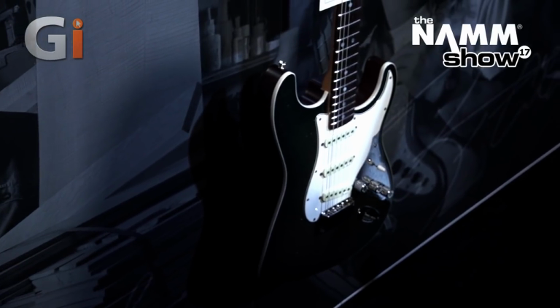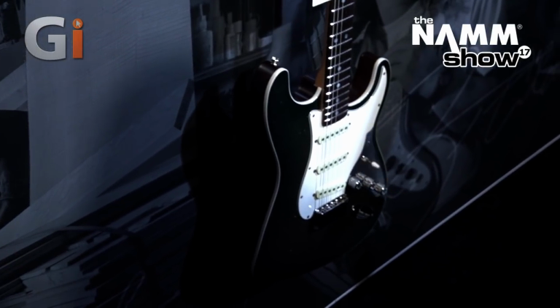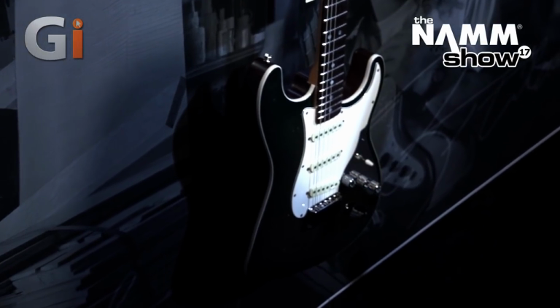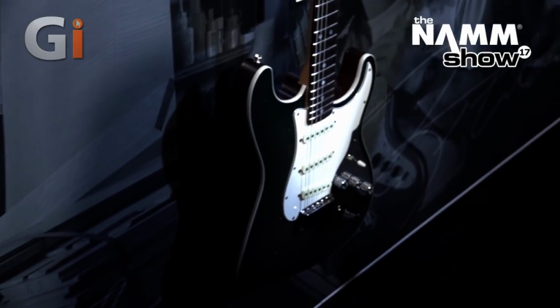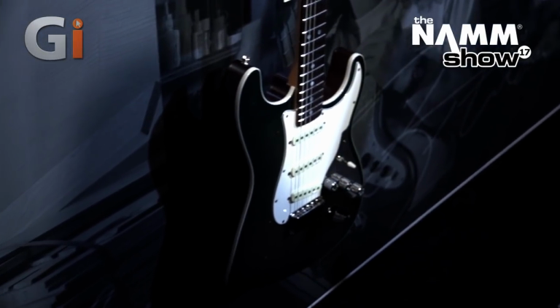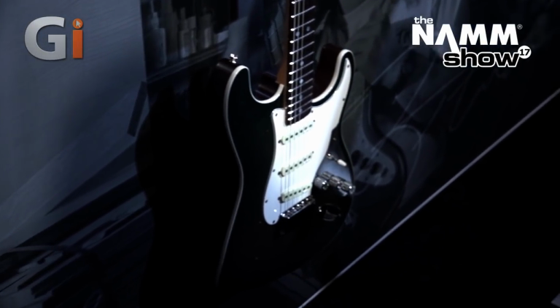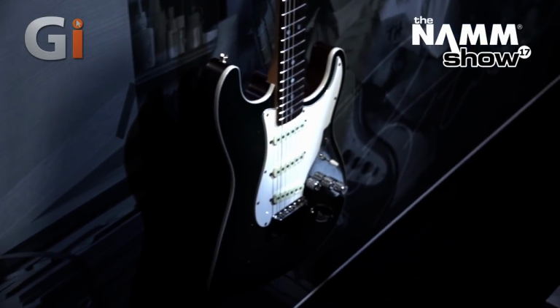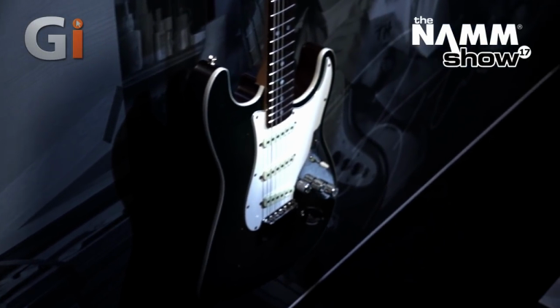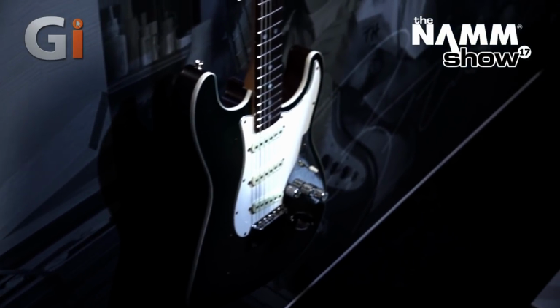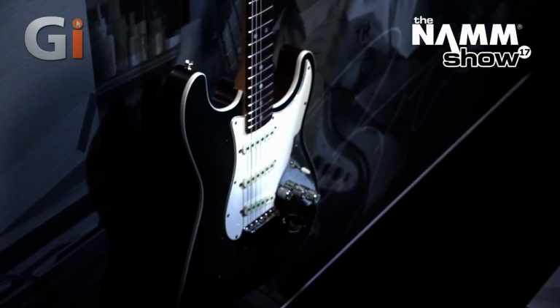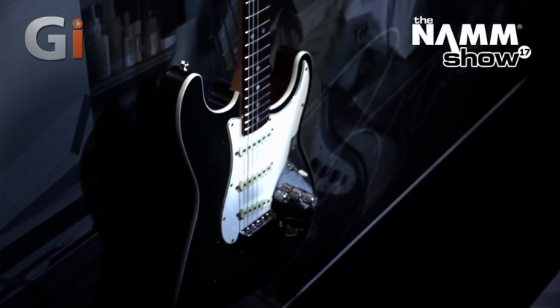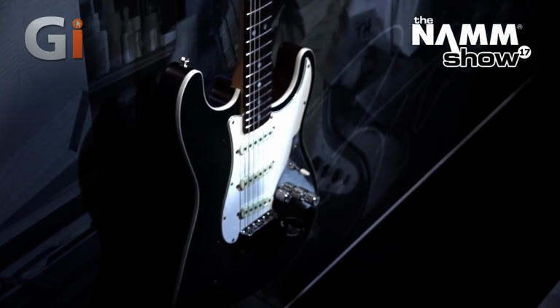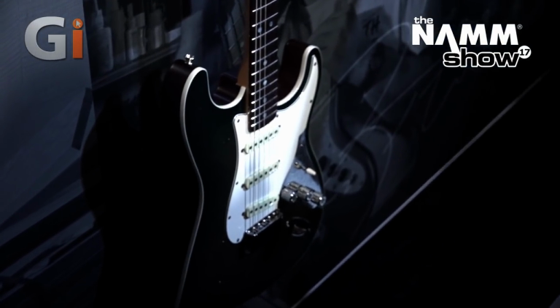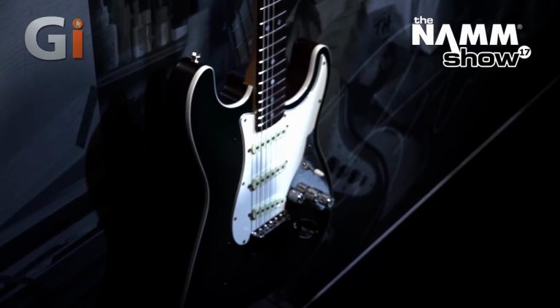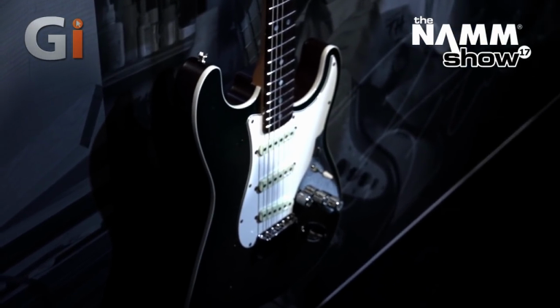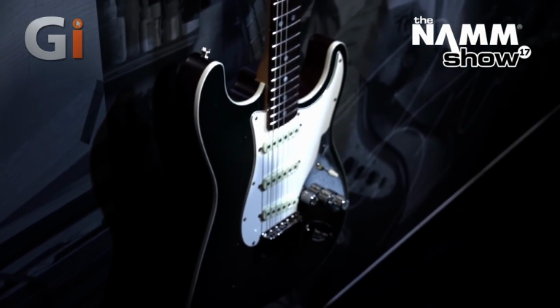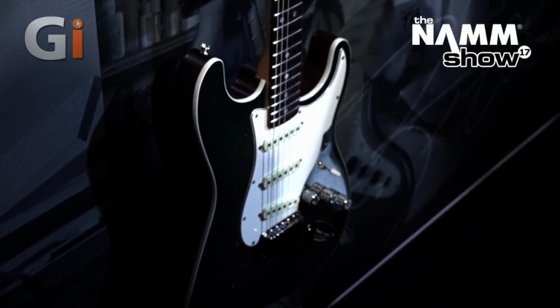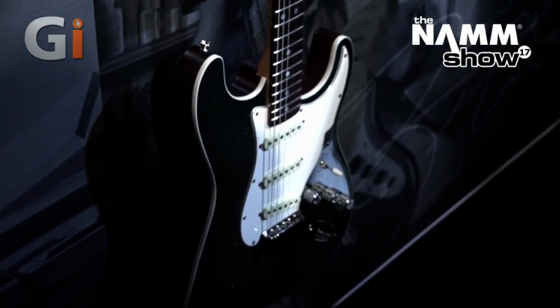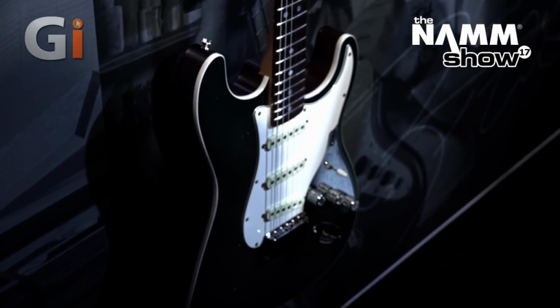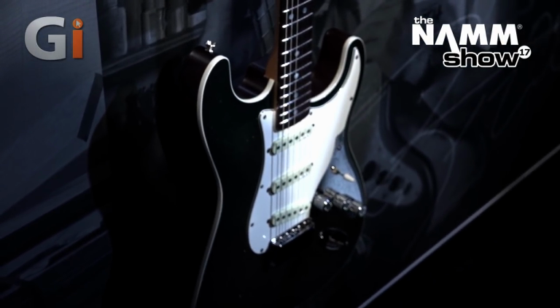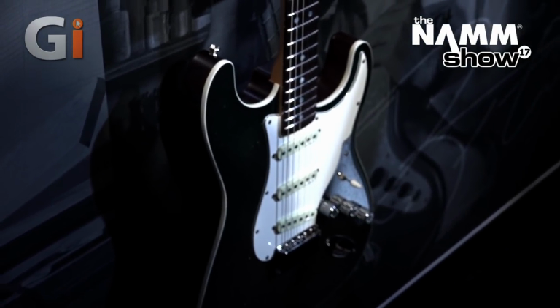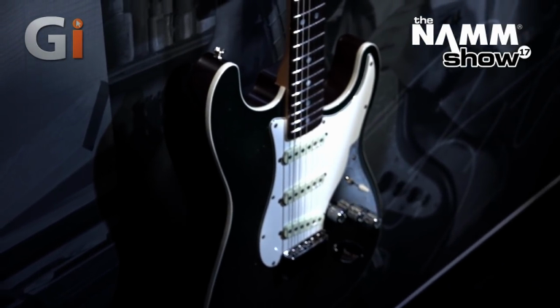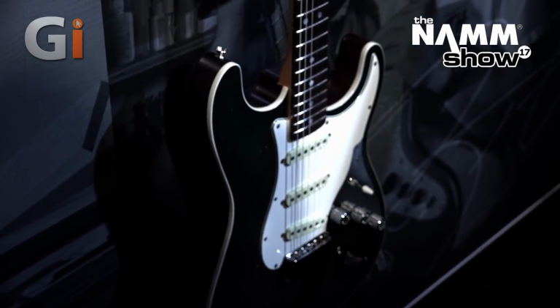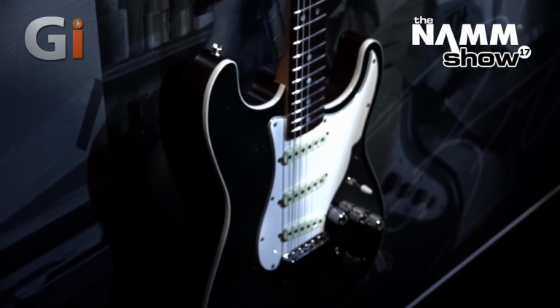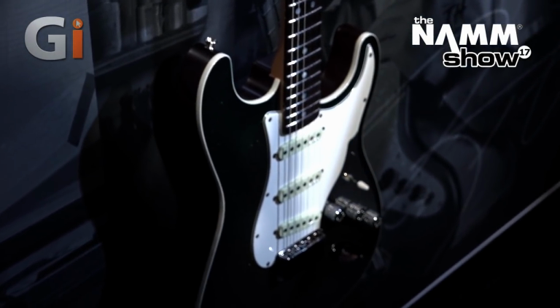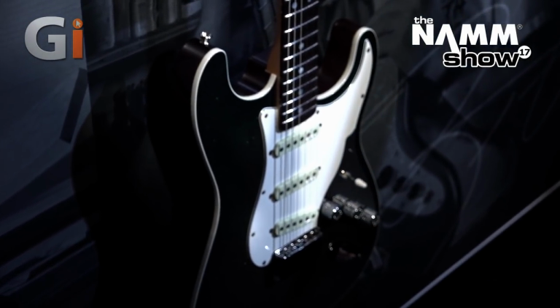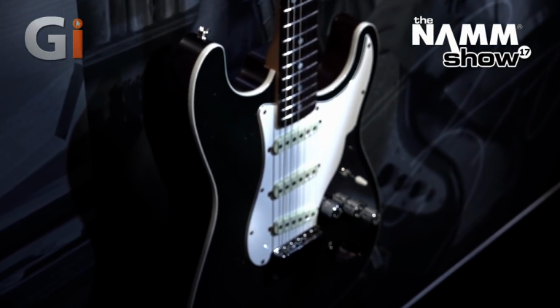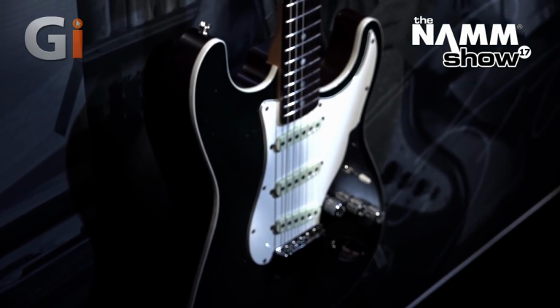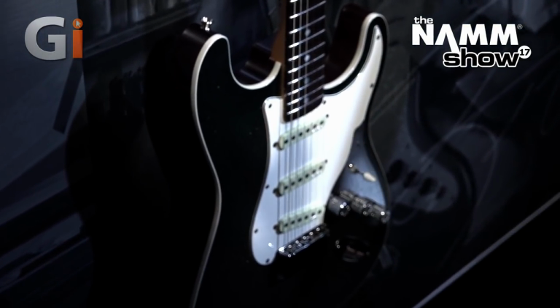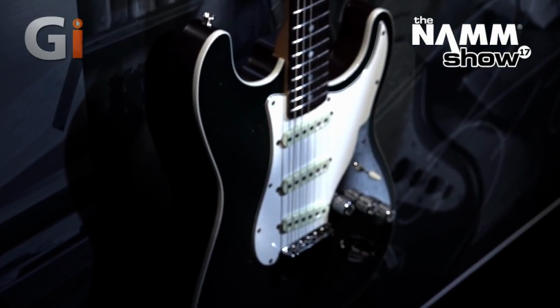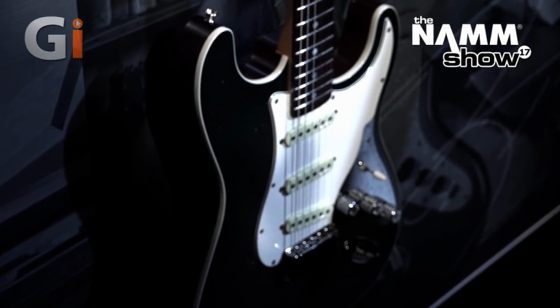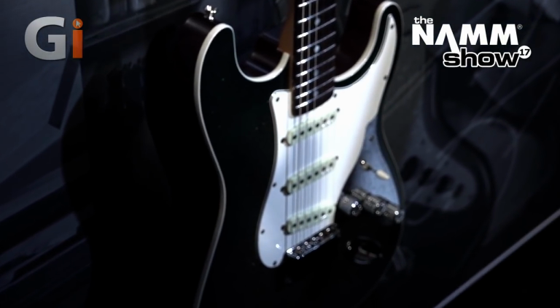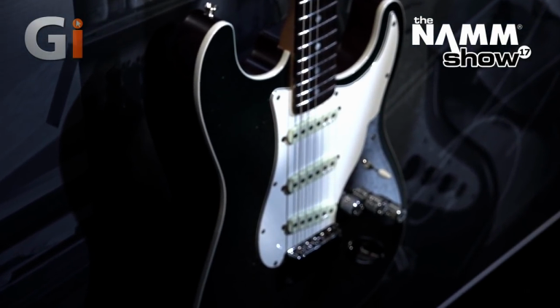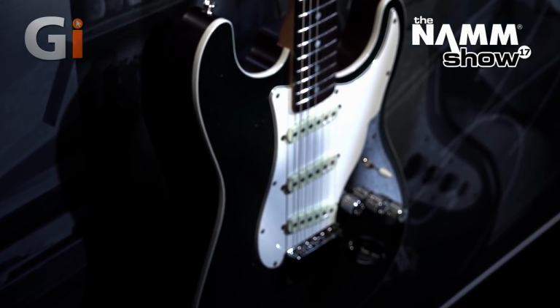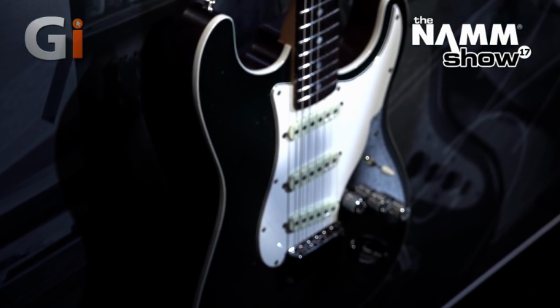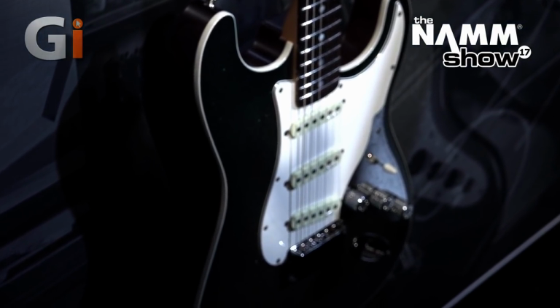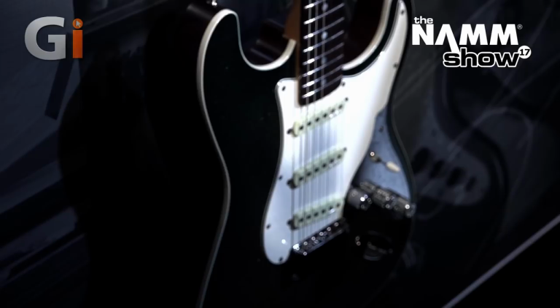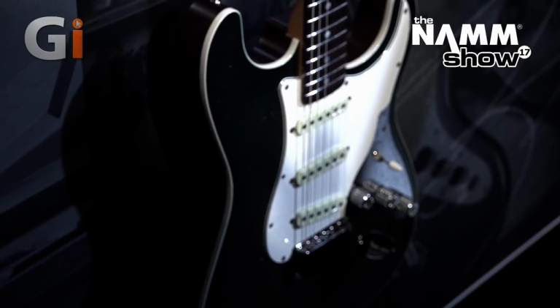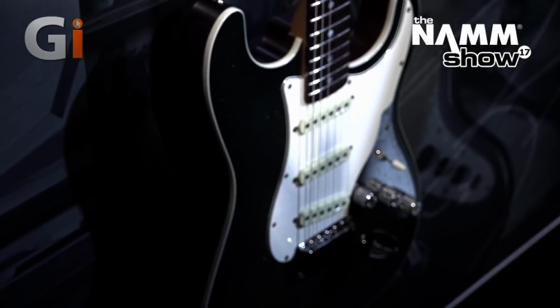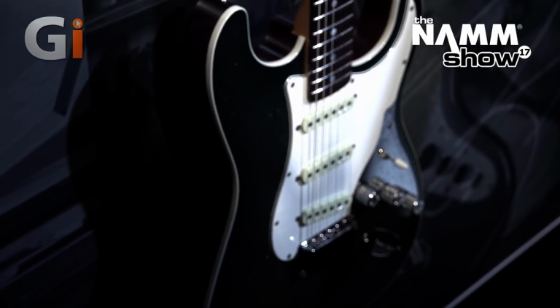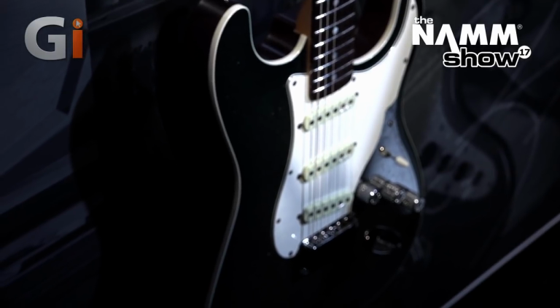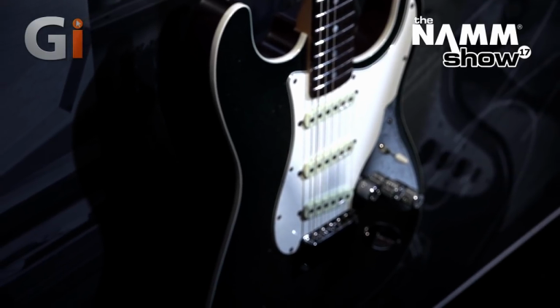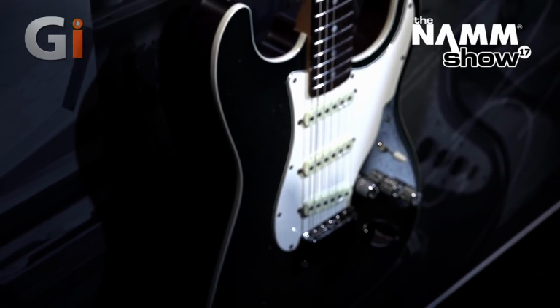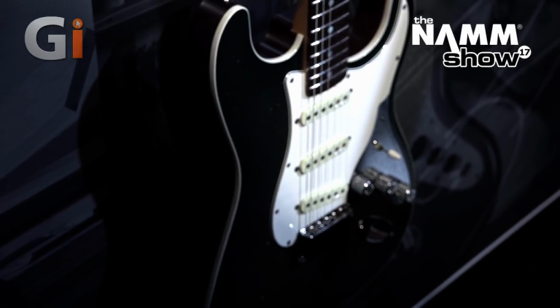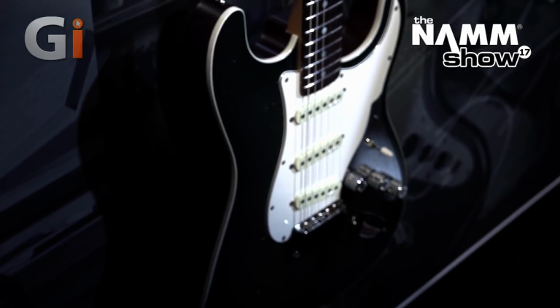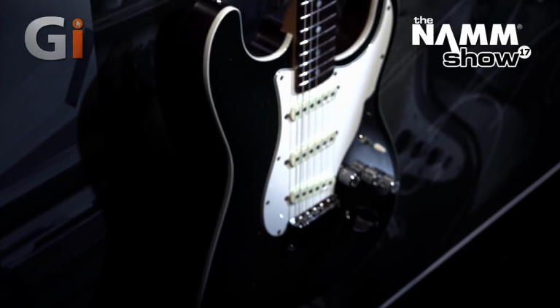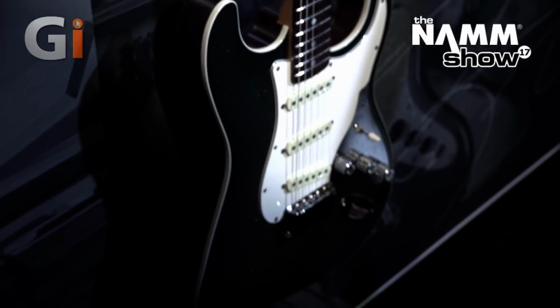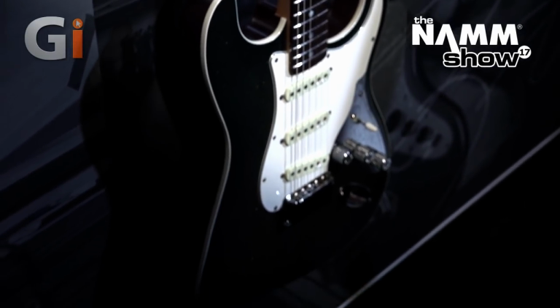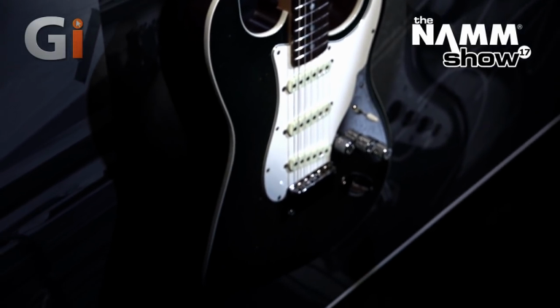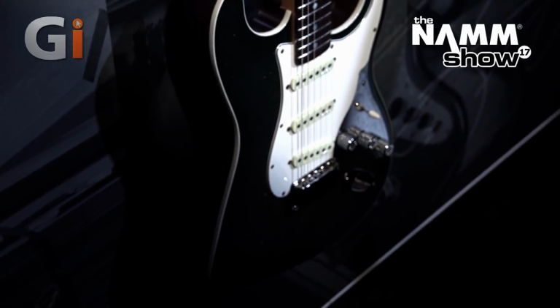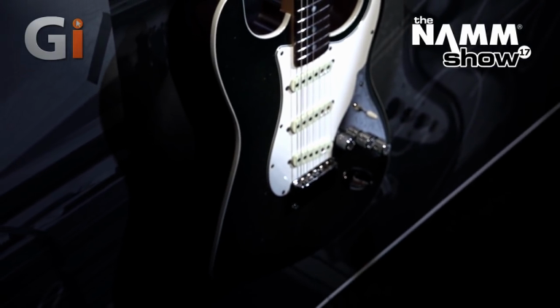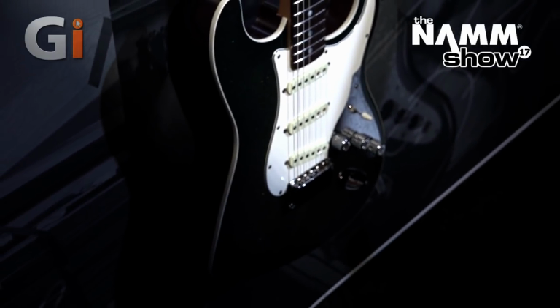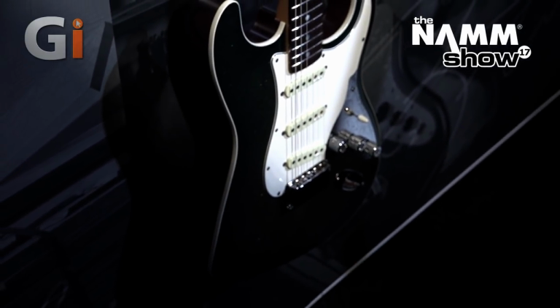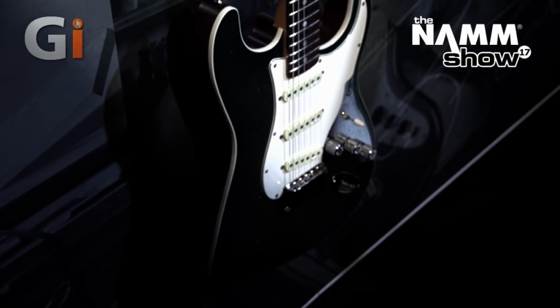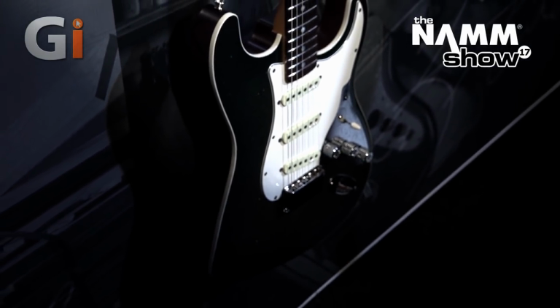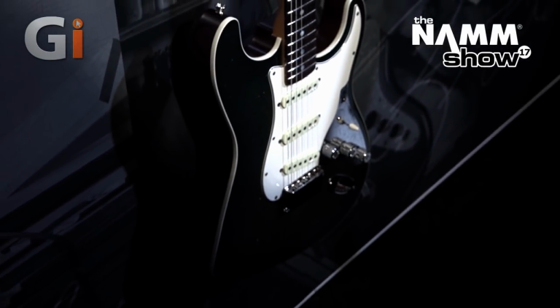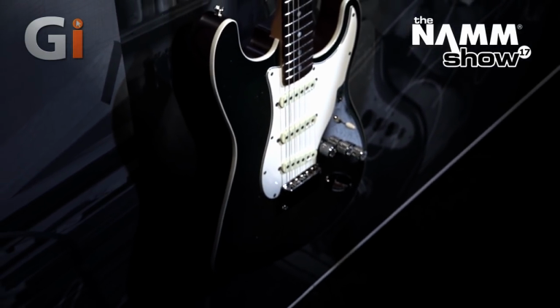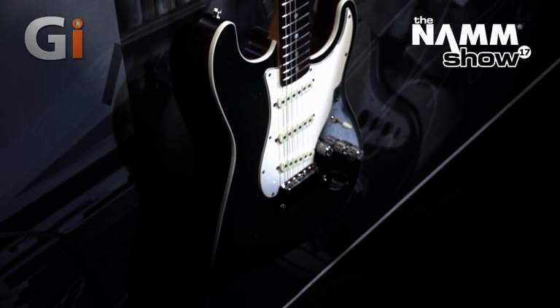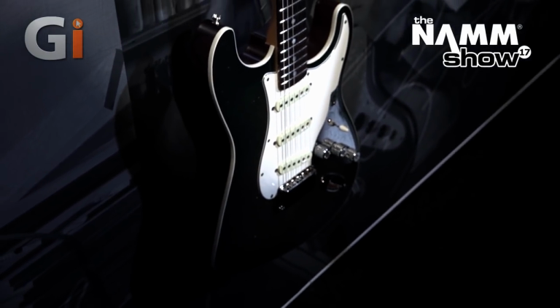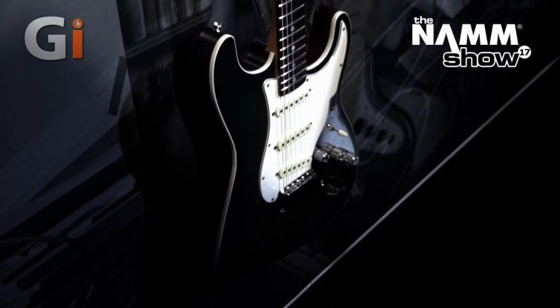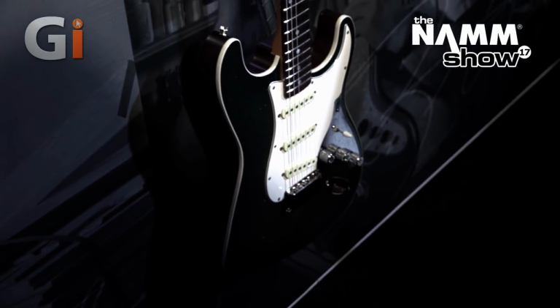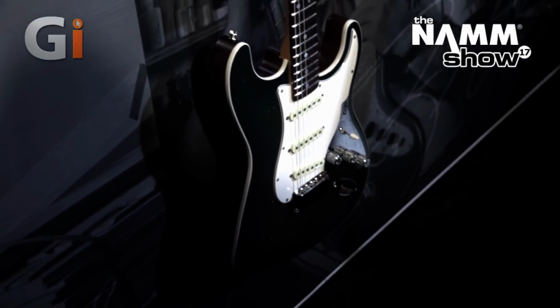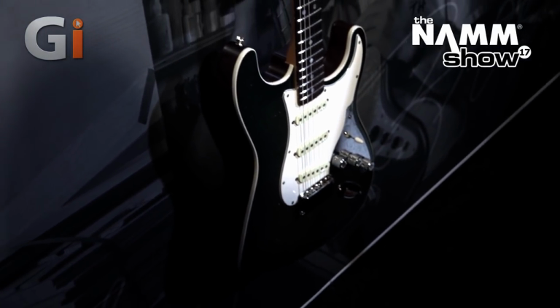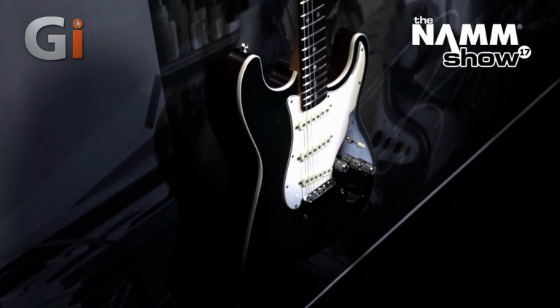Over here we've got the Mark Hamill Stratocaster. This is a Founder Series — it's a teal gold sparkle burst with a beautiful hand-tooled control plate.